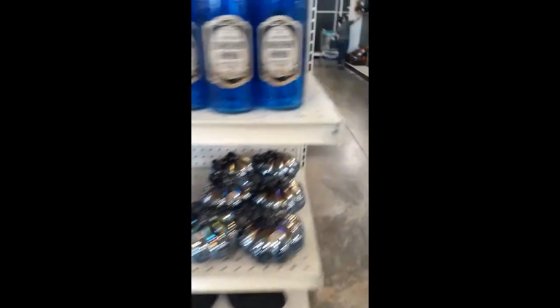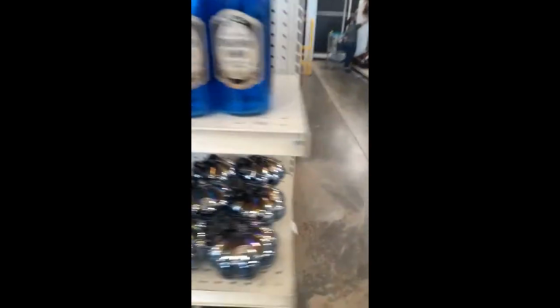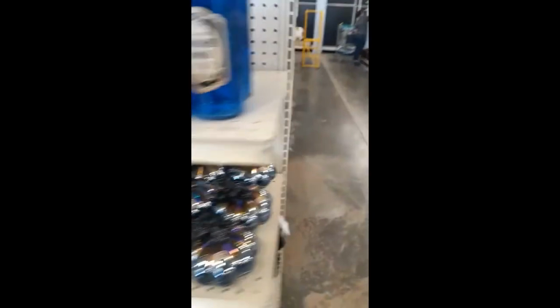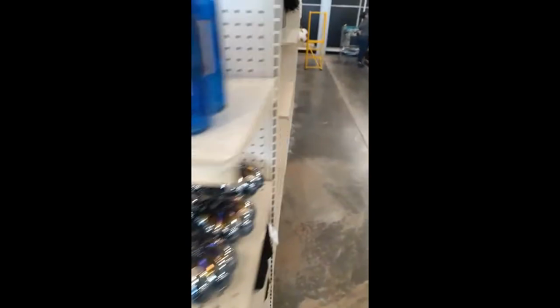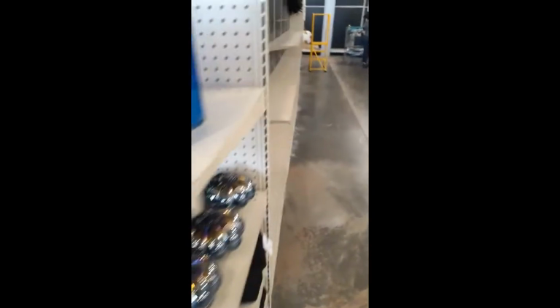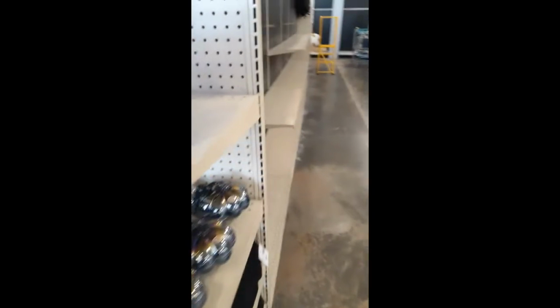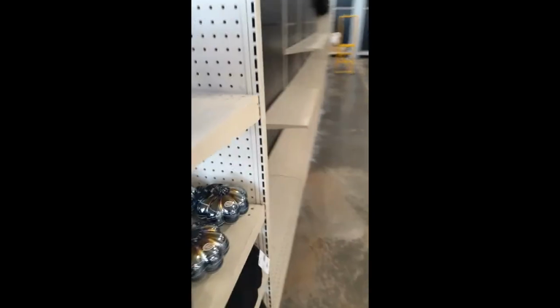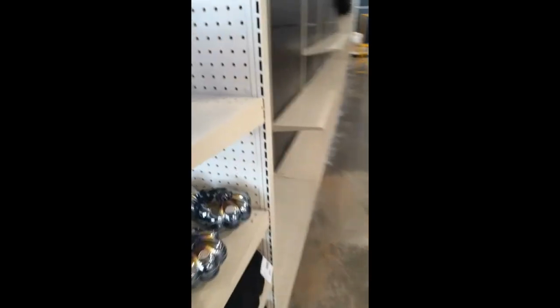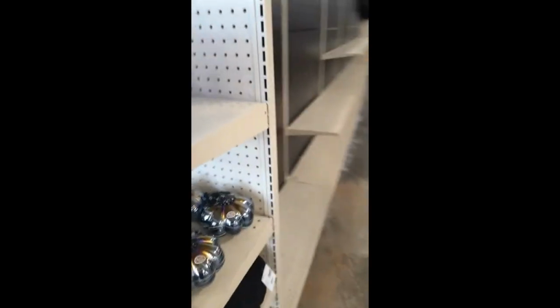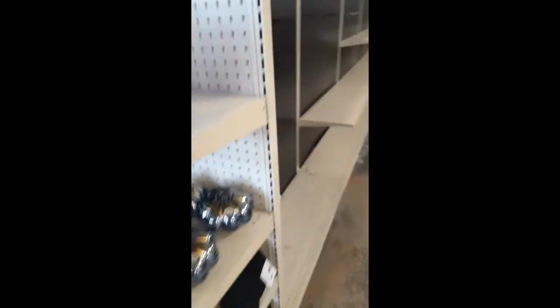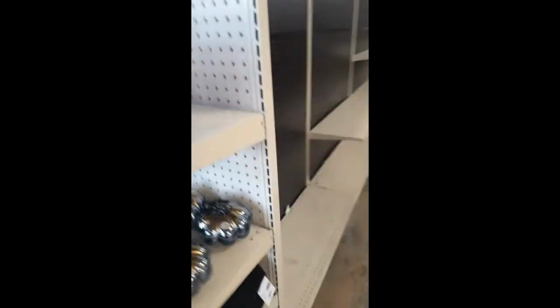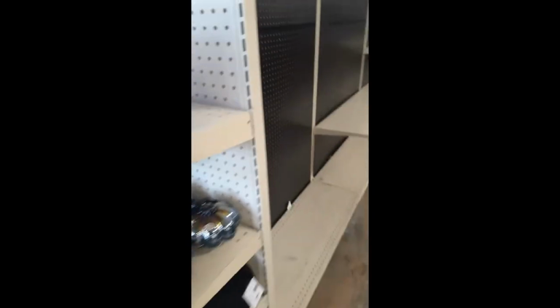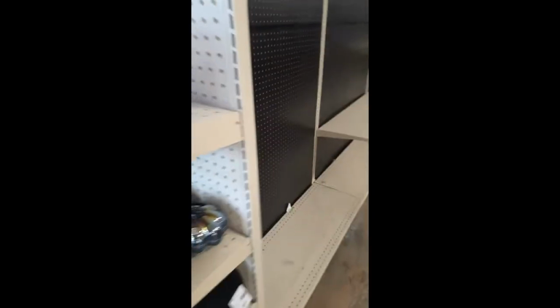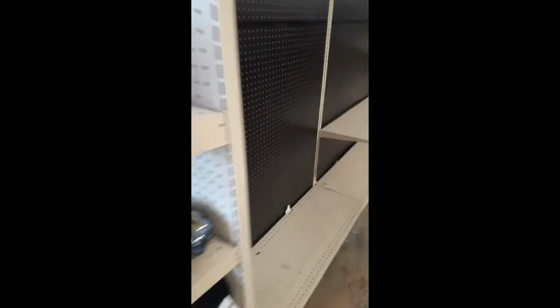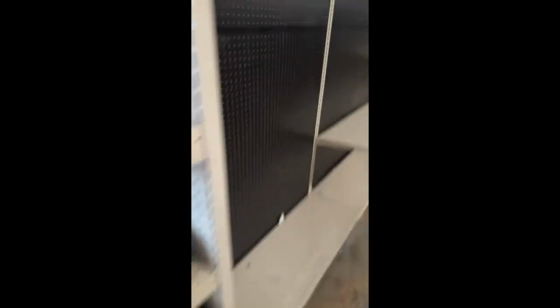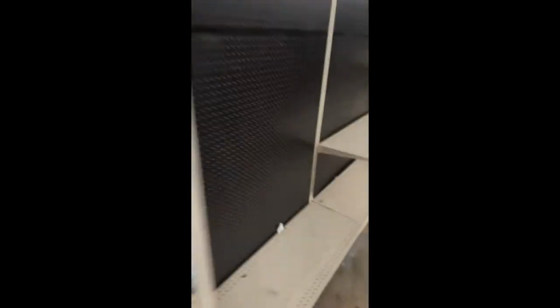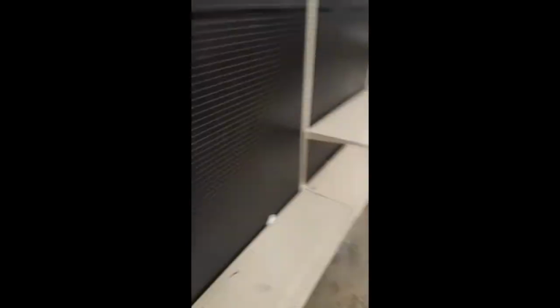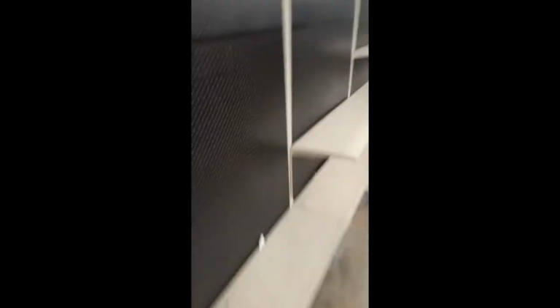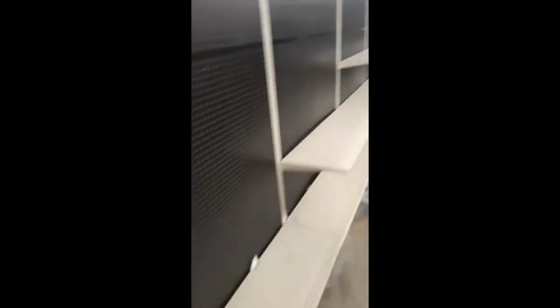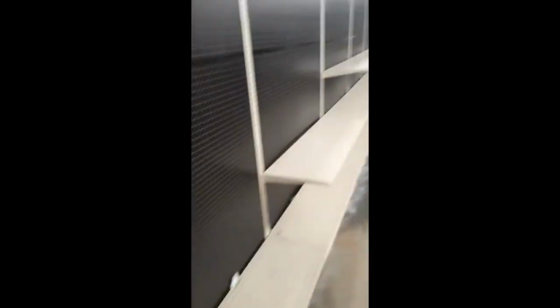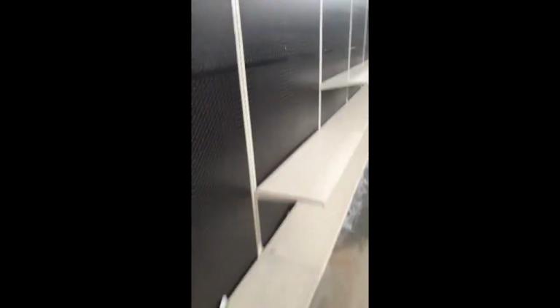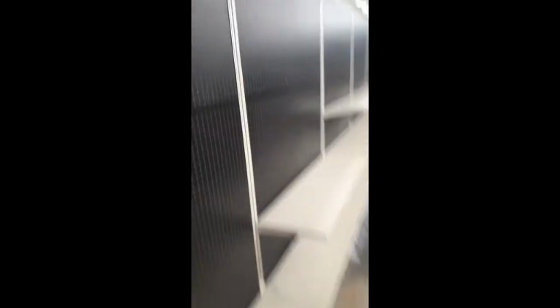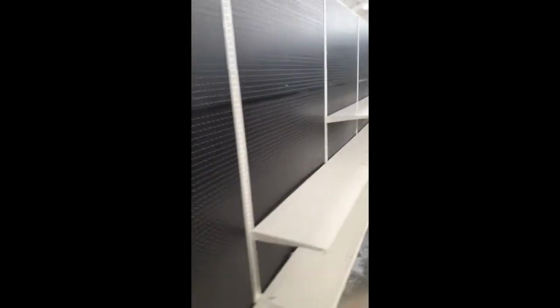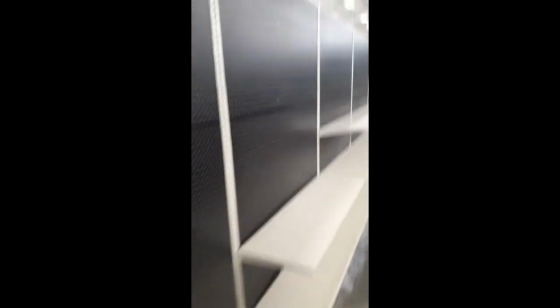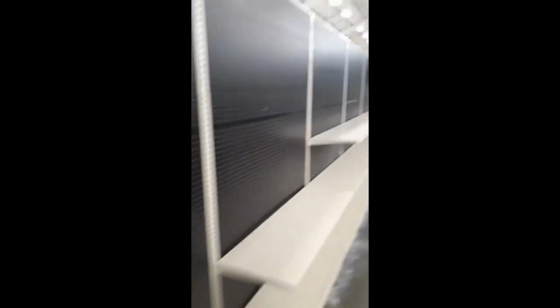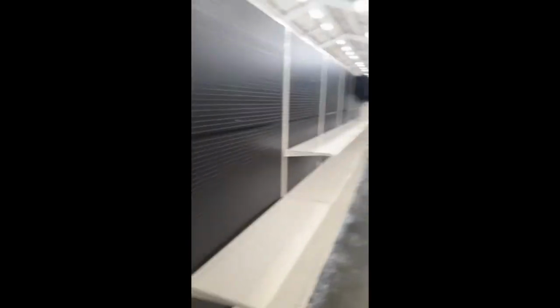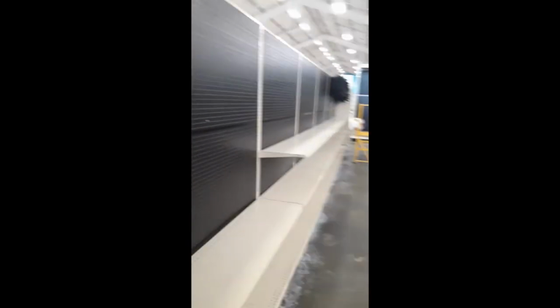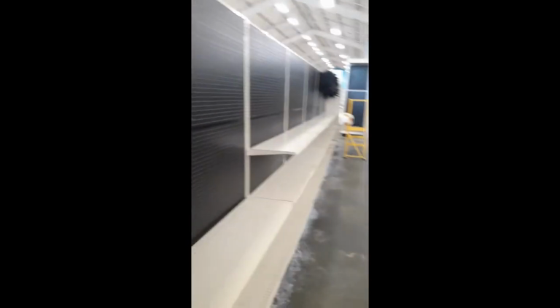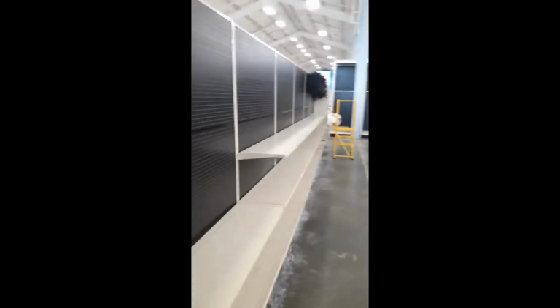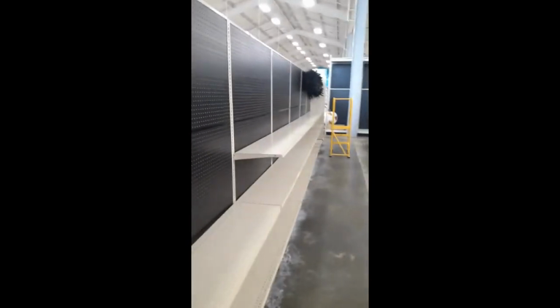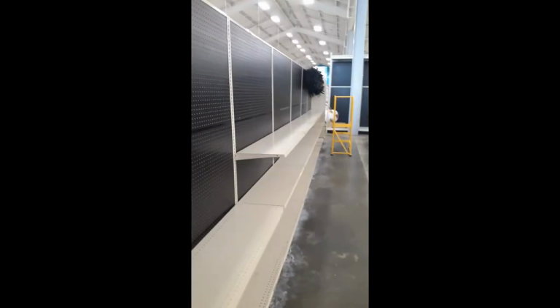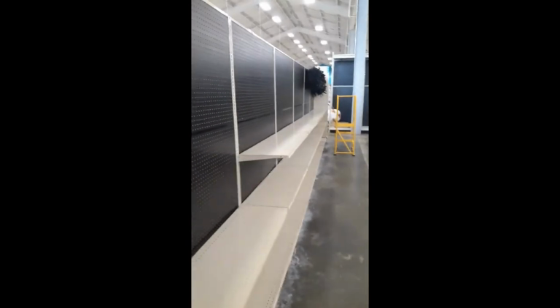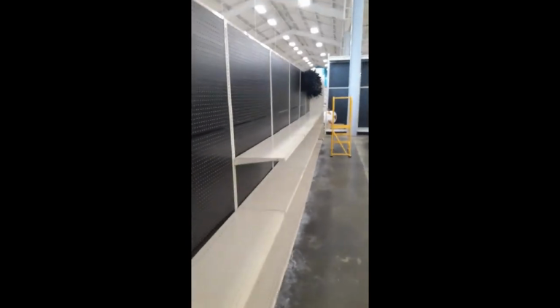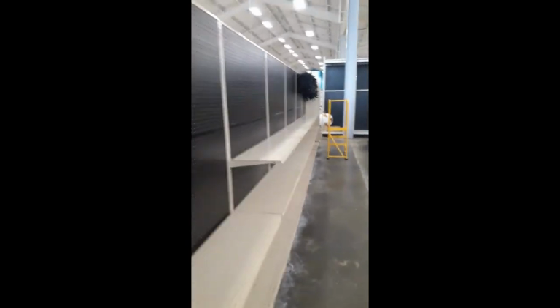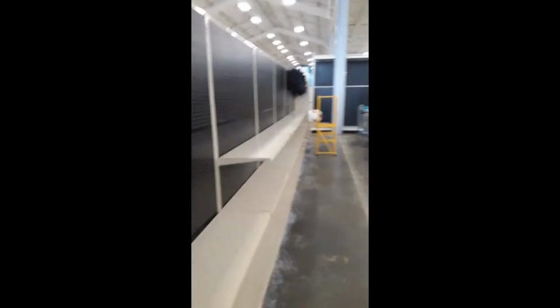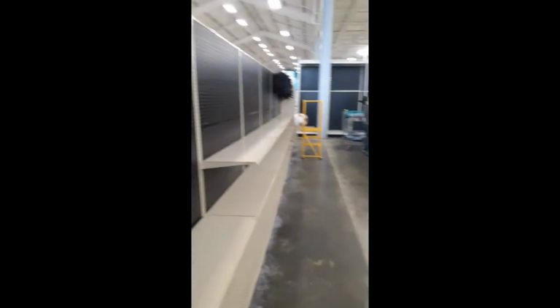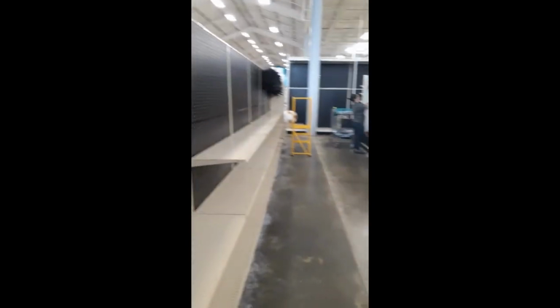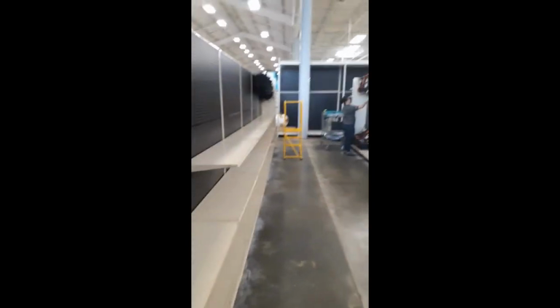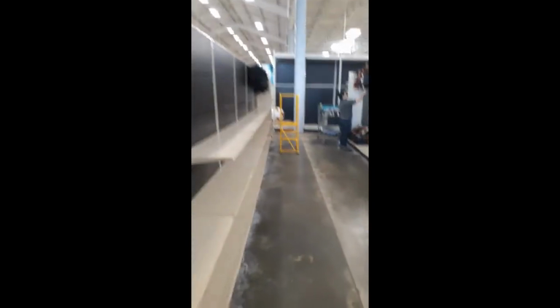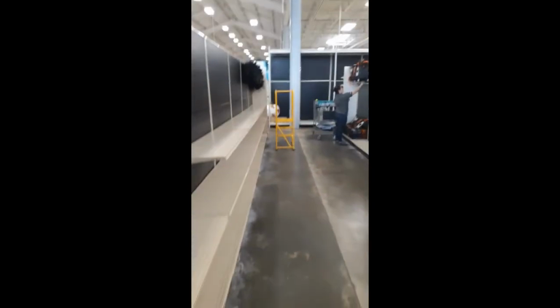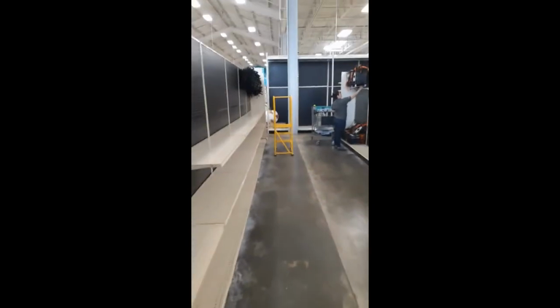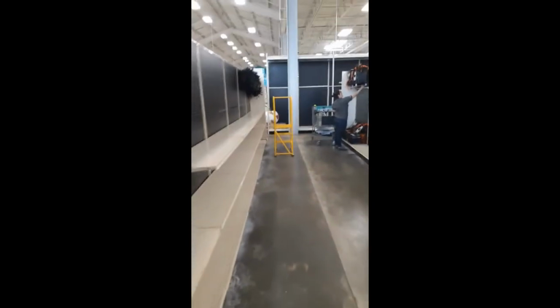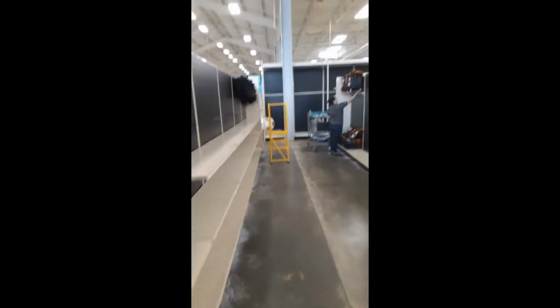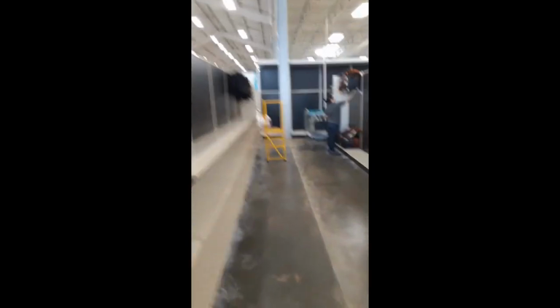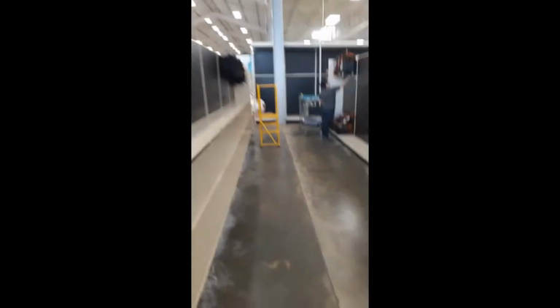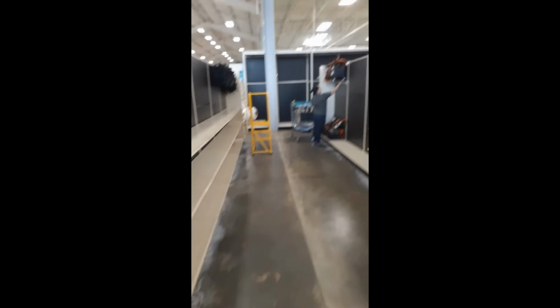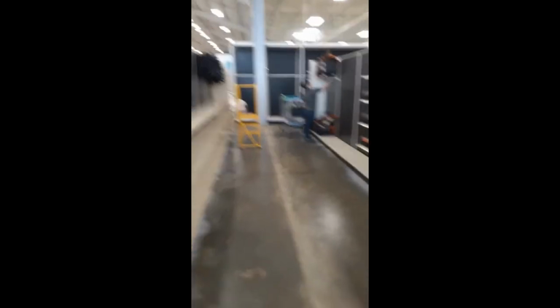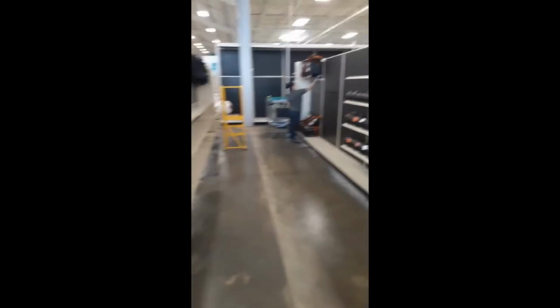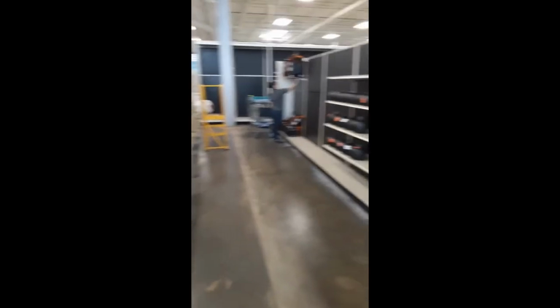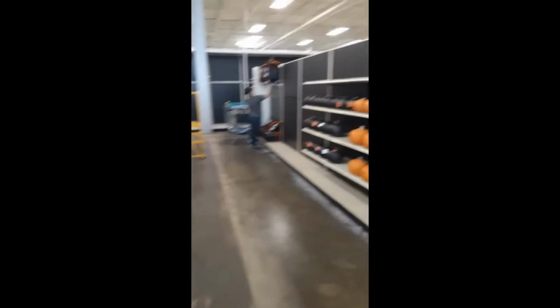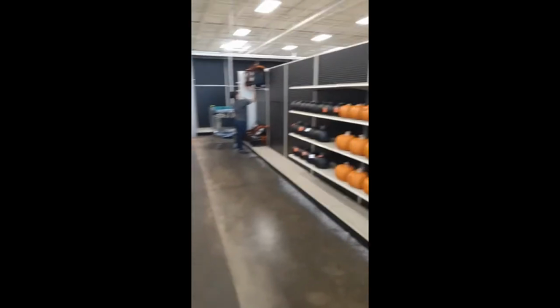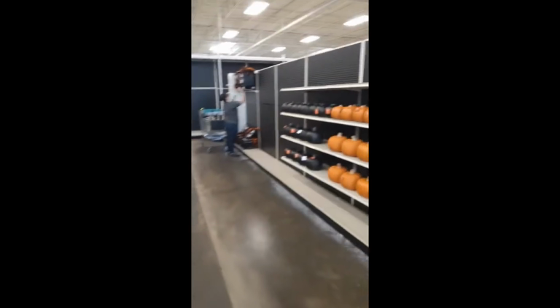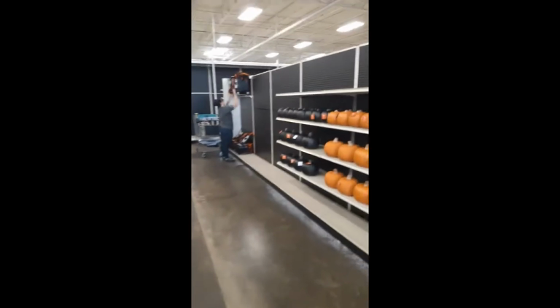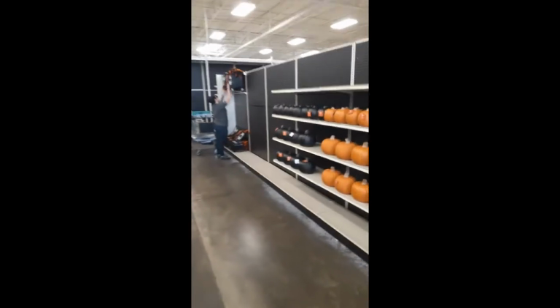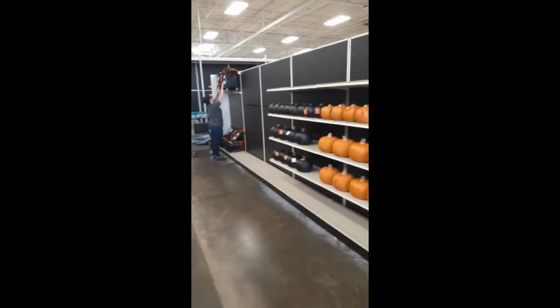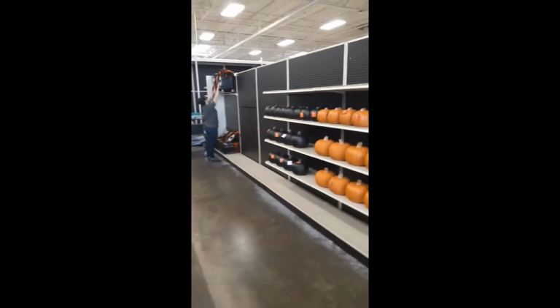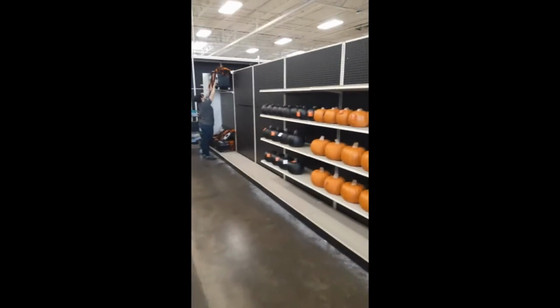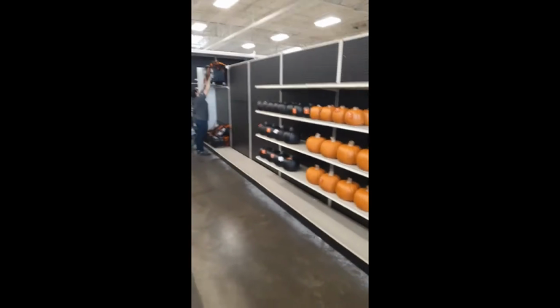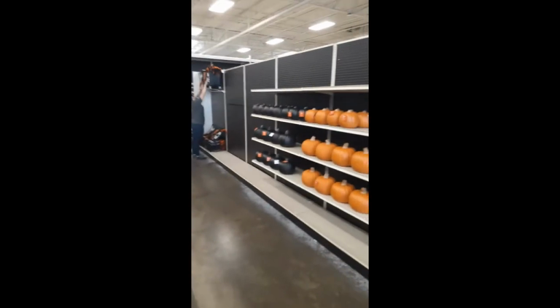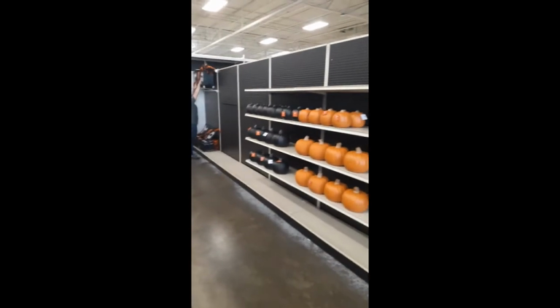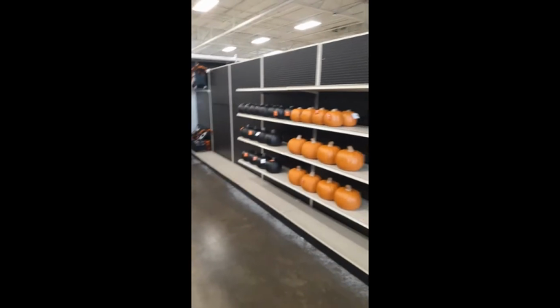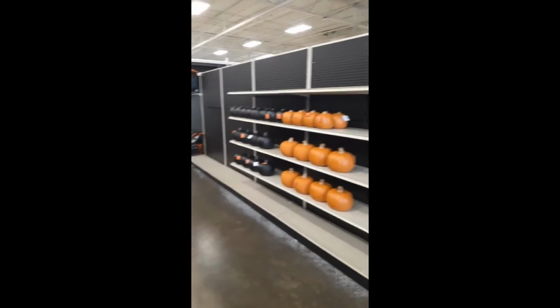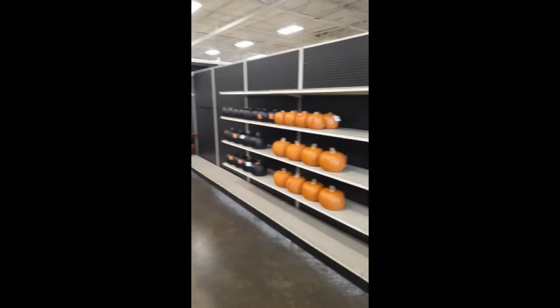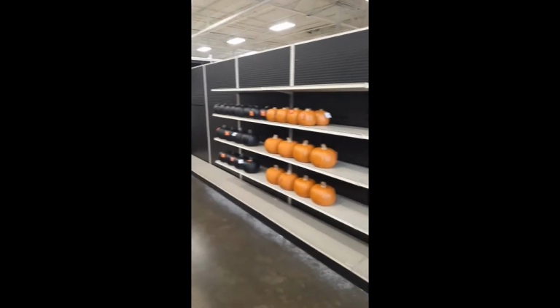Over here you can see the covers are bare. They're just starting to load things up here, guys.